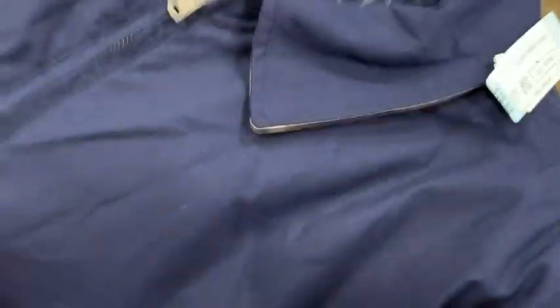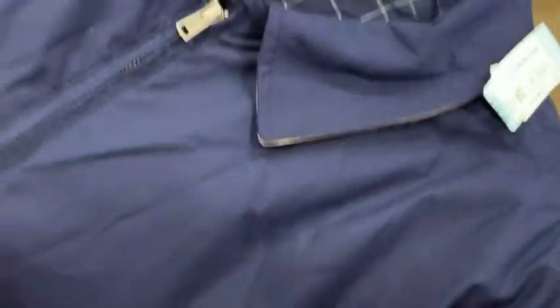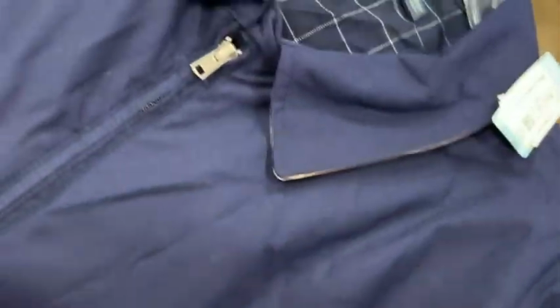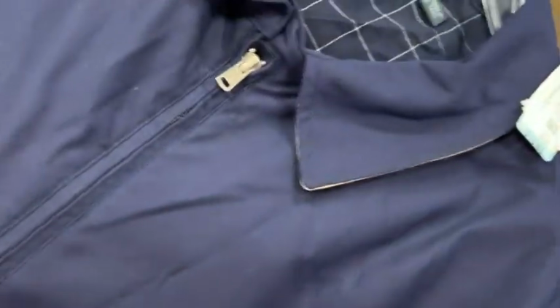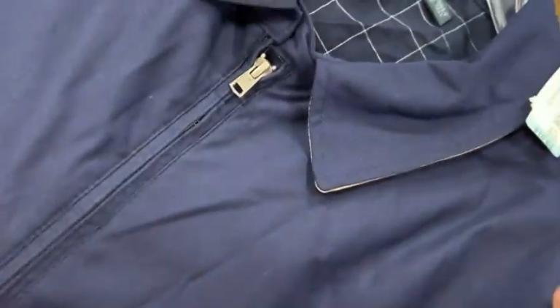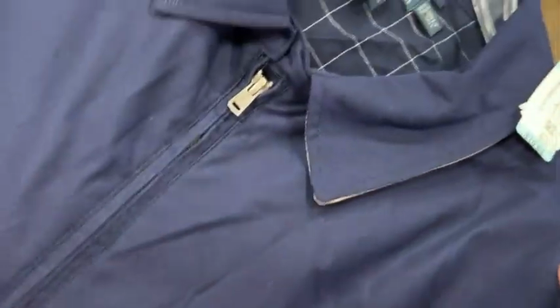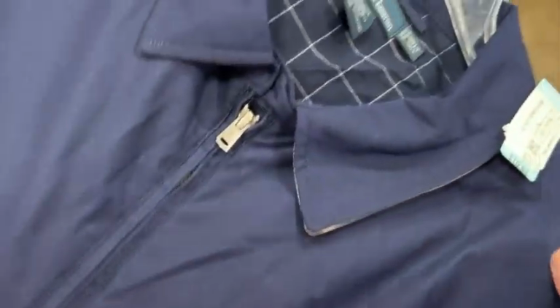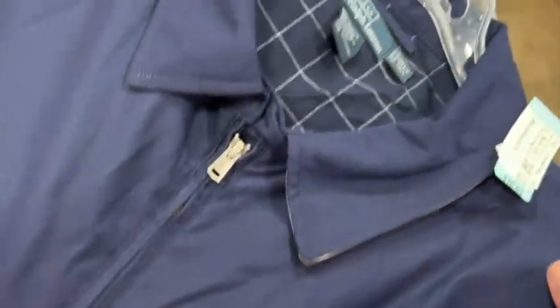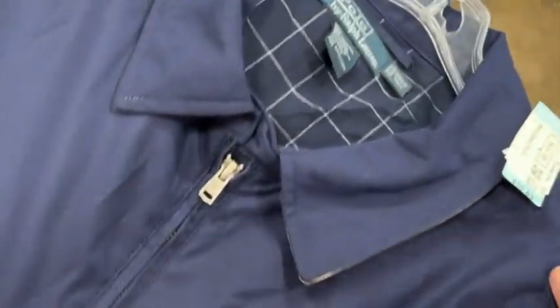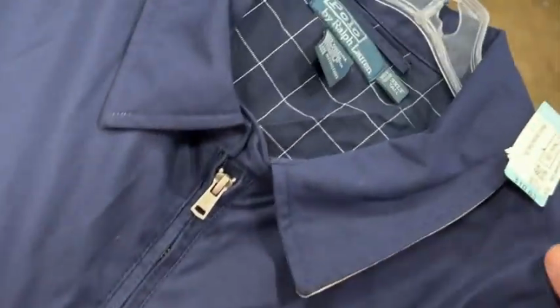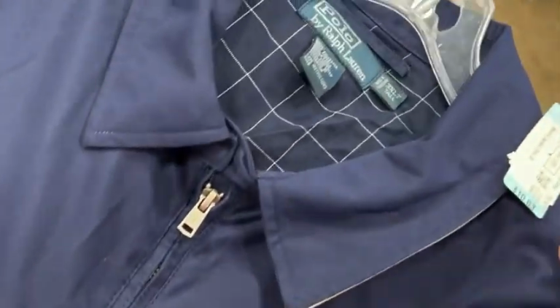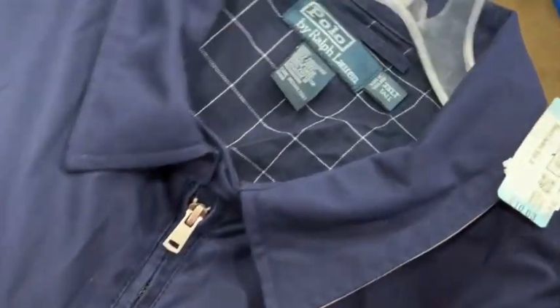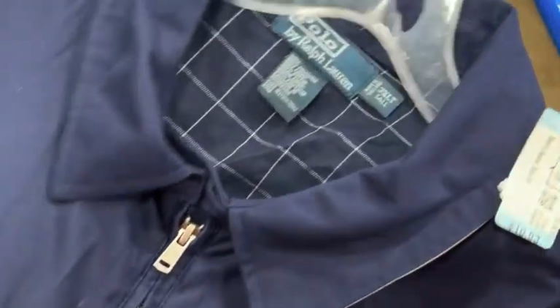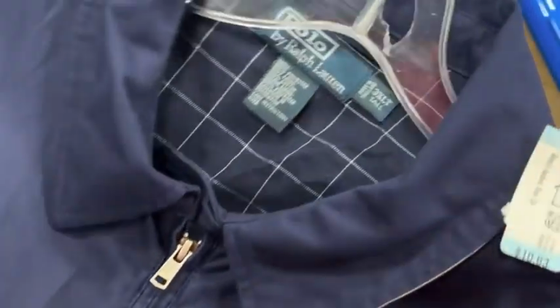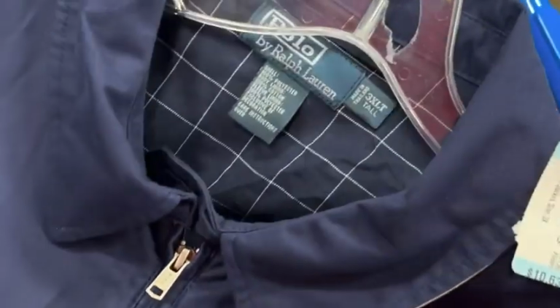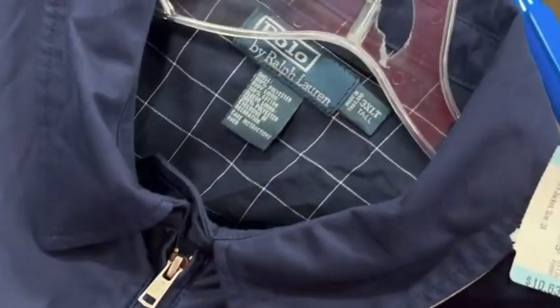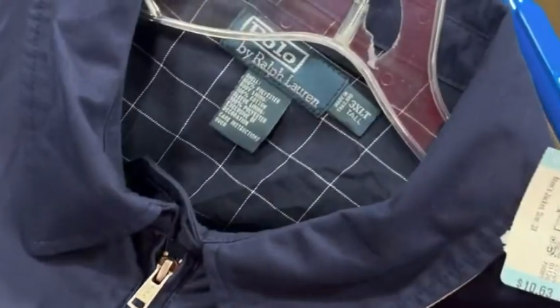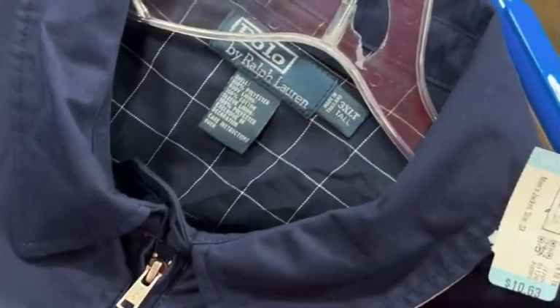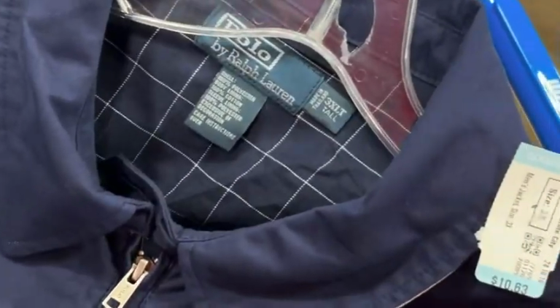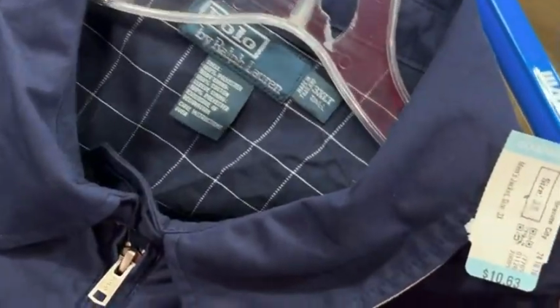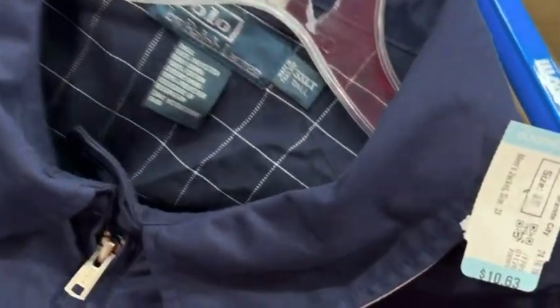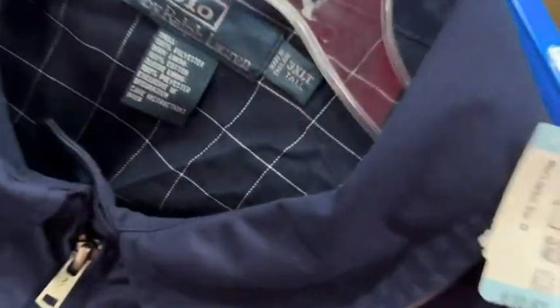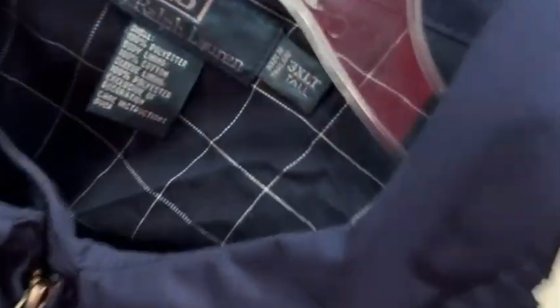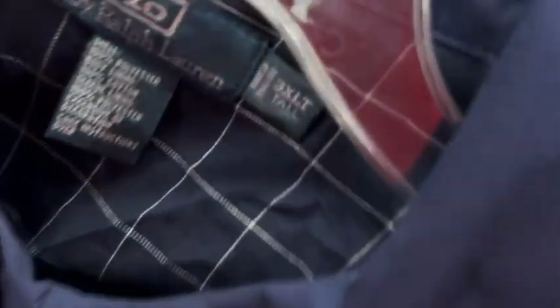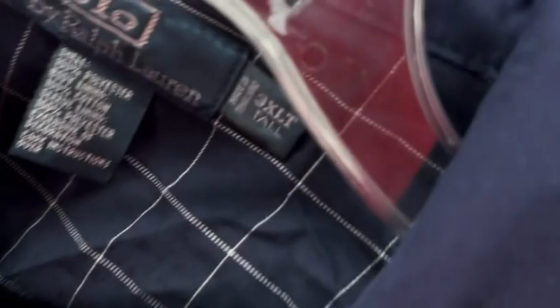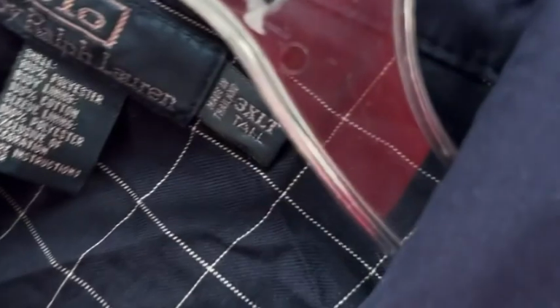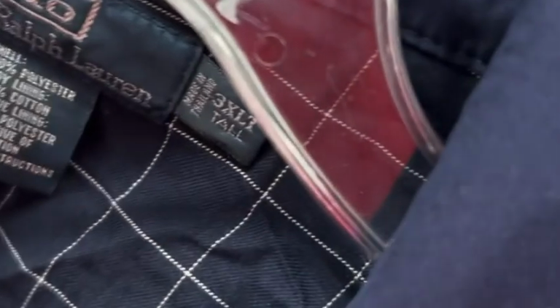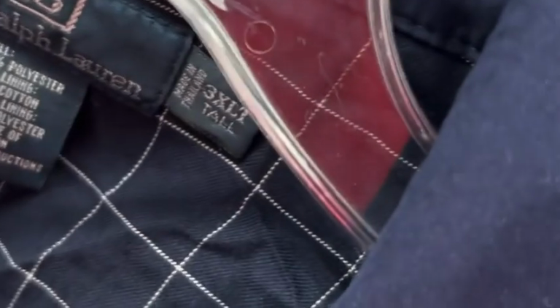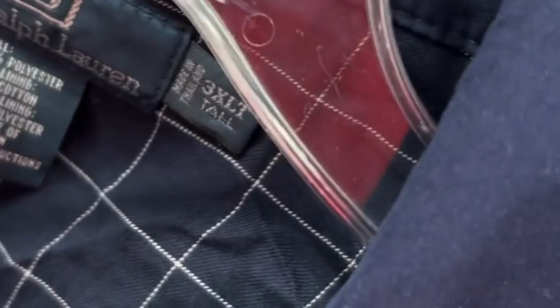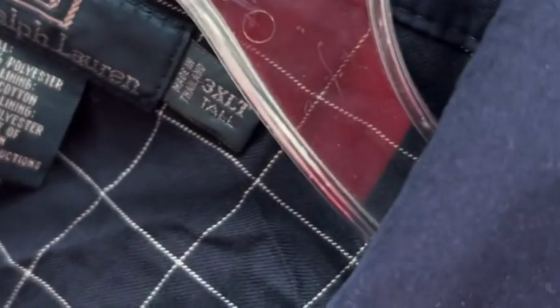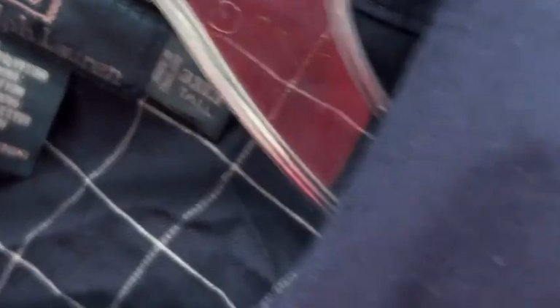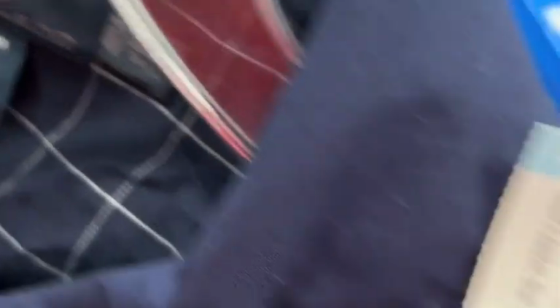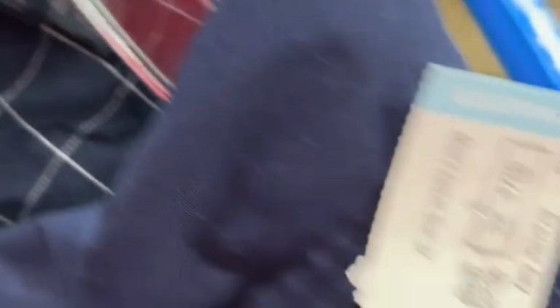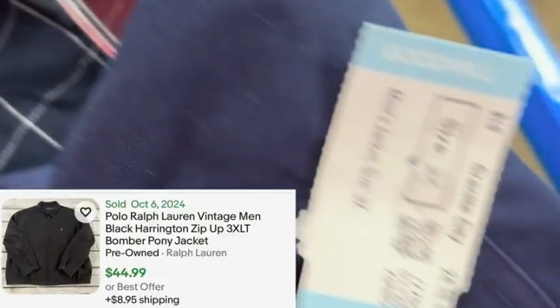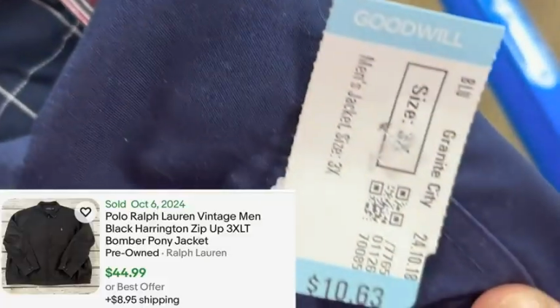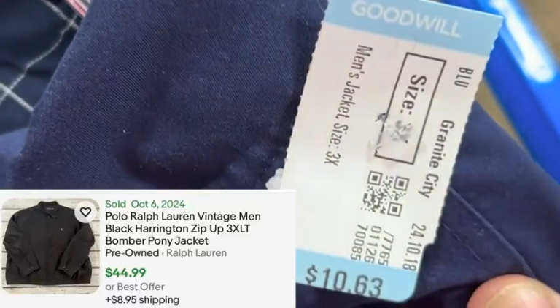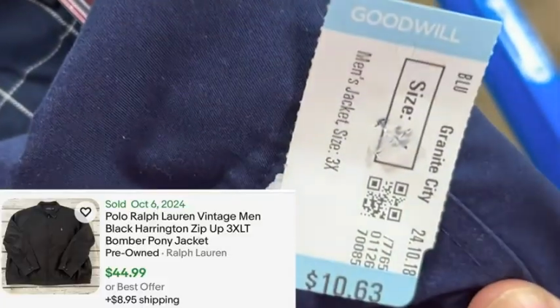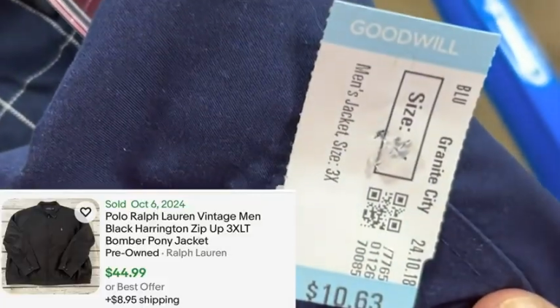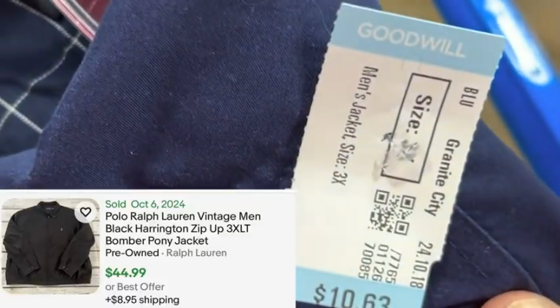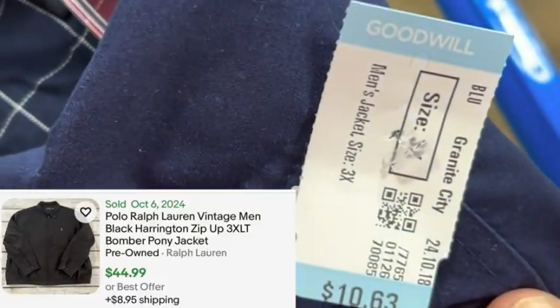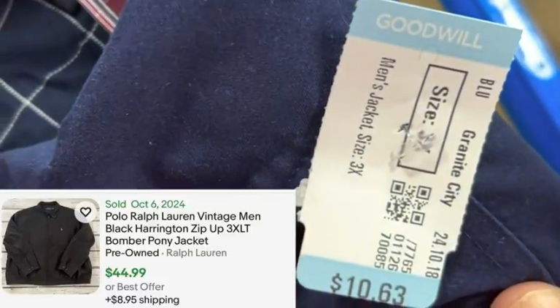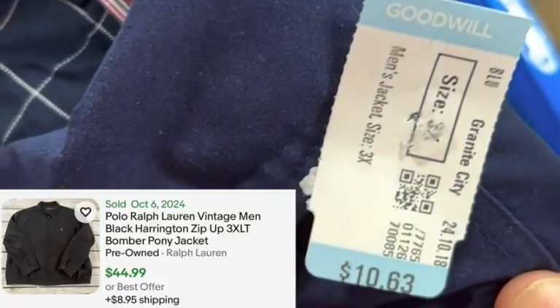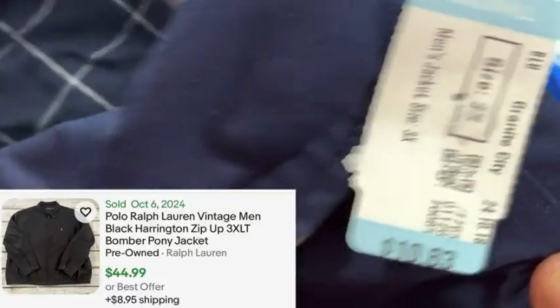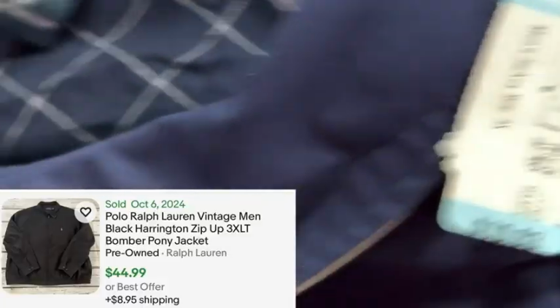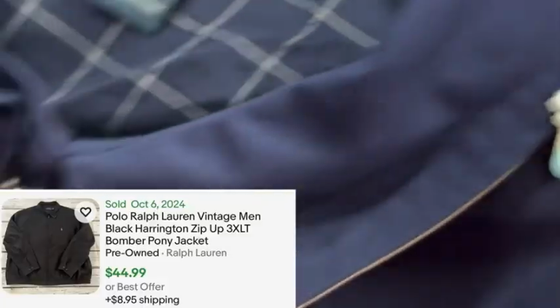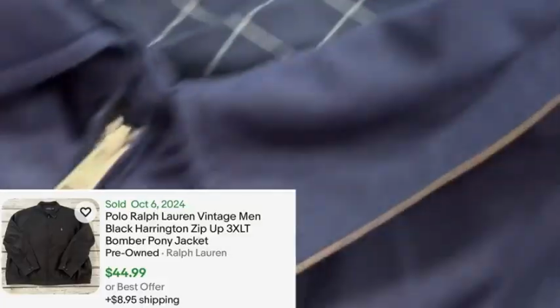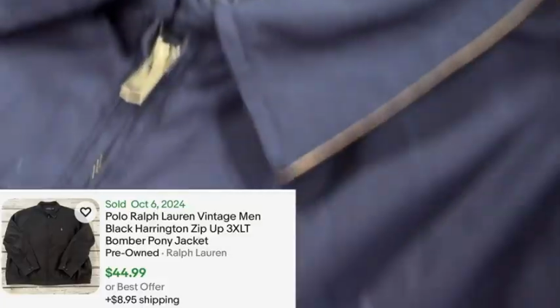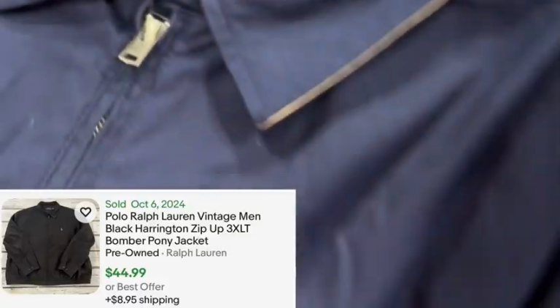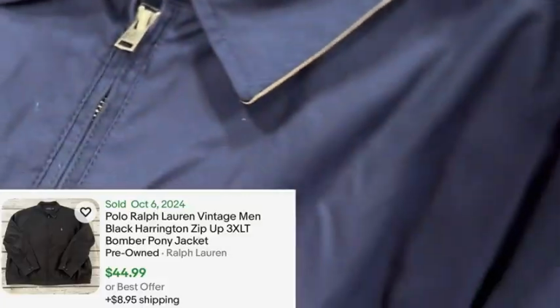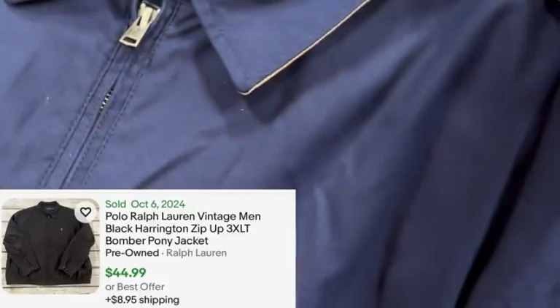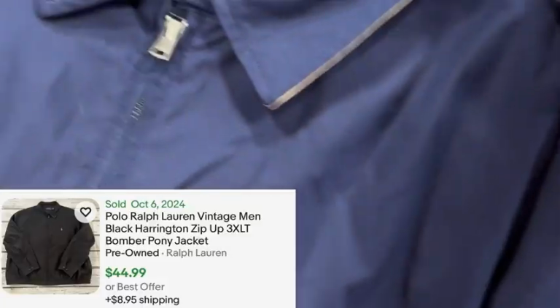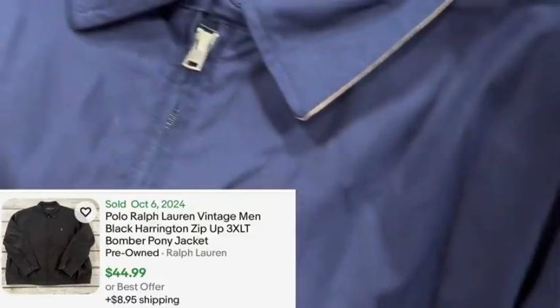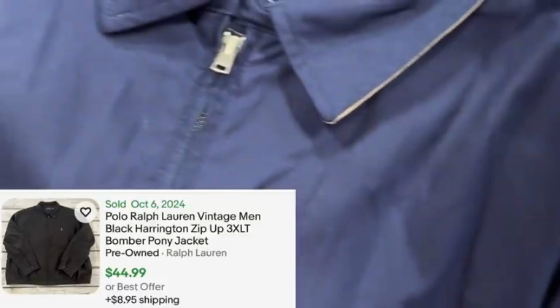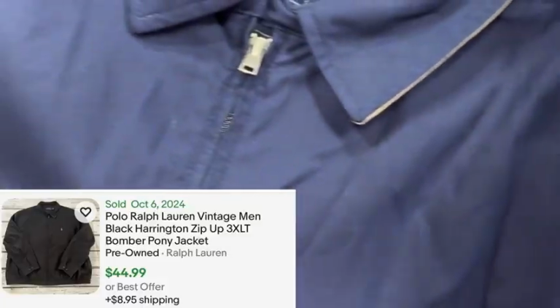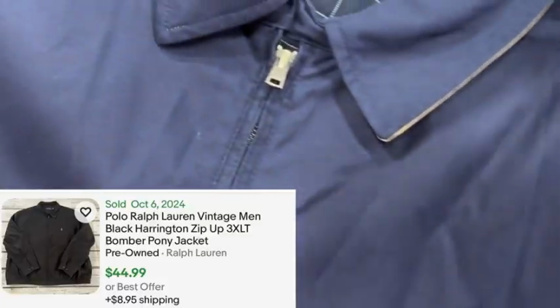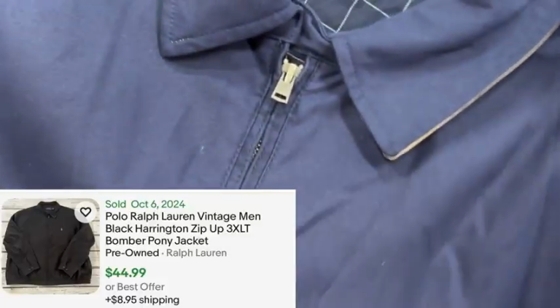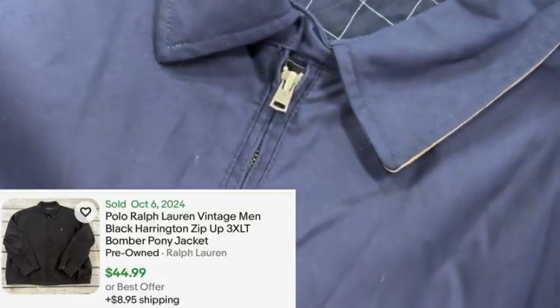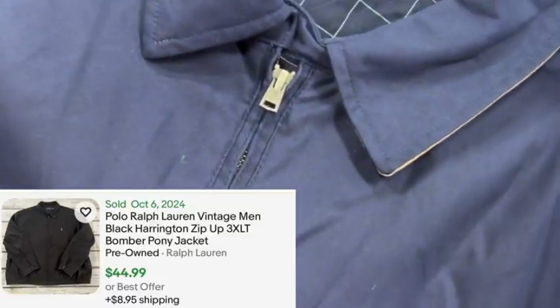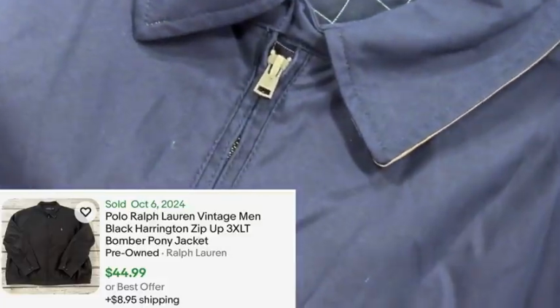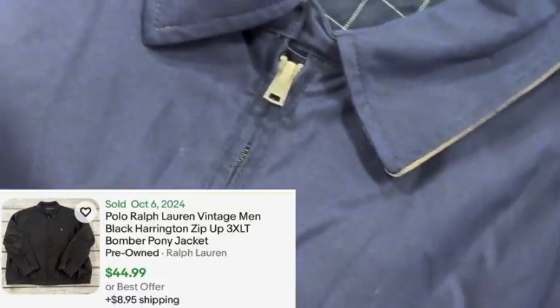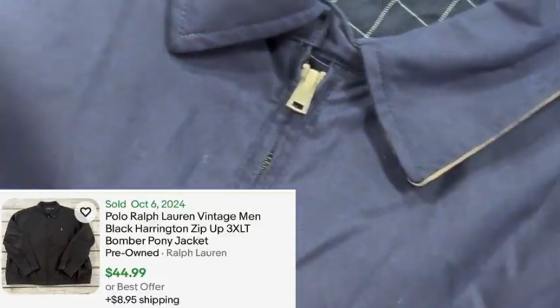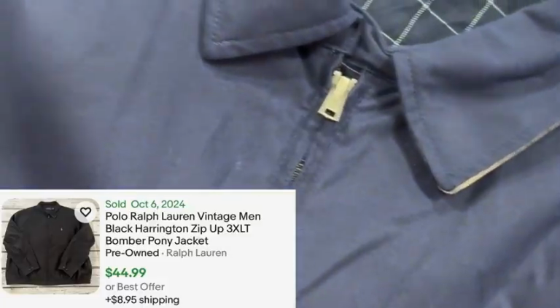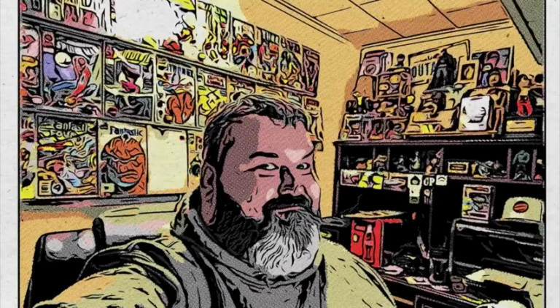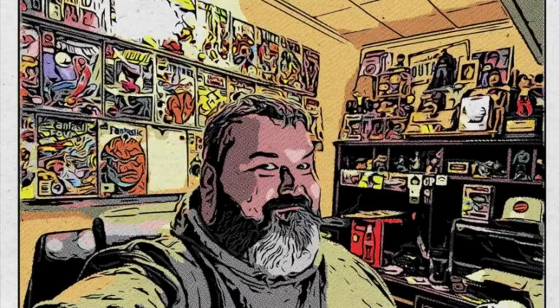Then we found this Ralph Lauren polo zip-up jacket. It's 3XLT — great size. 10 bucks. Should be able to get 40 bucks for that.